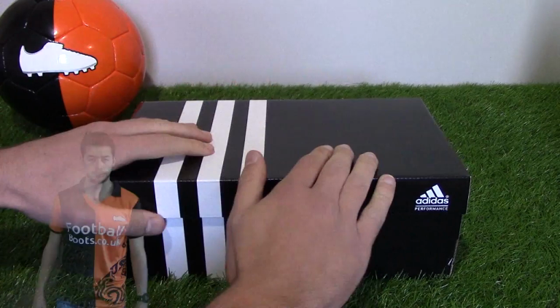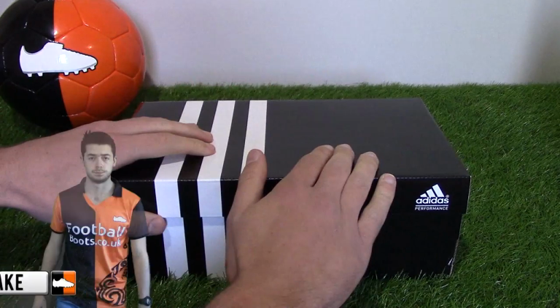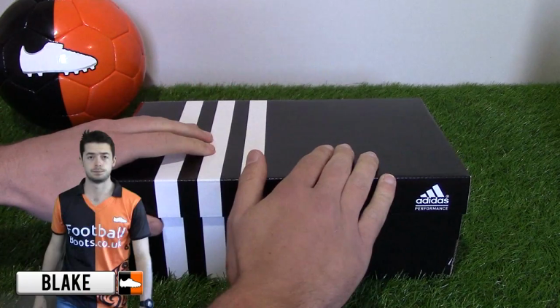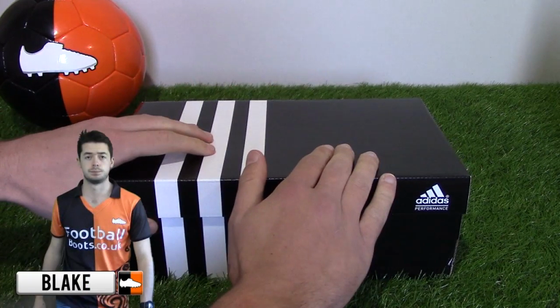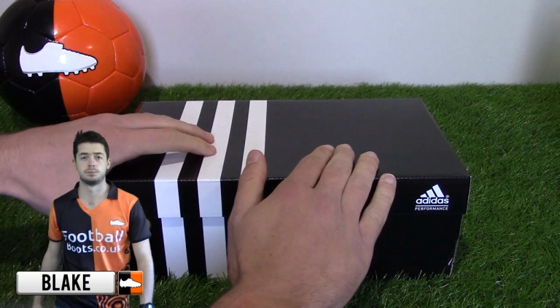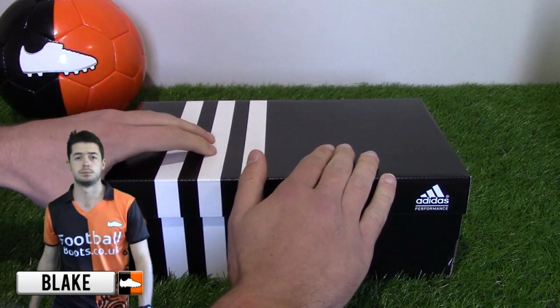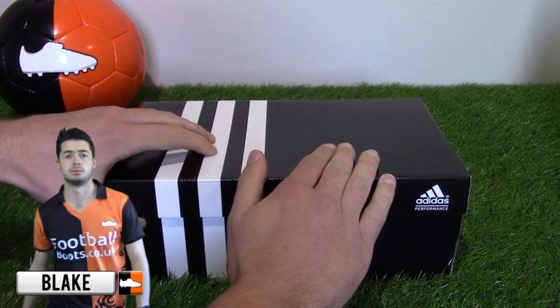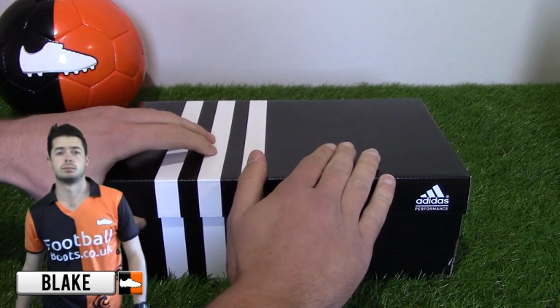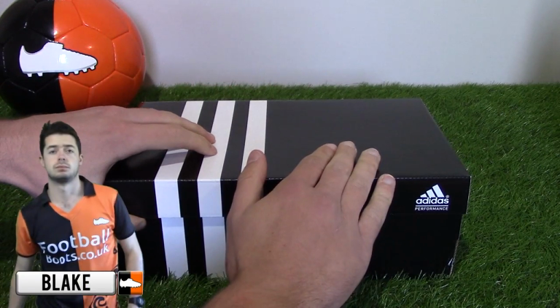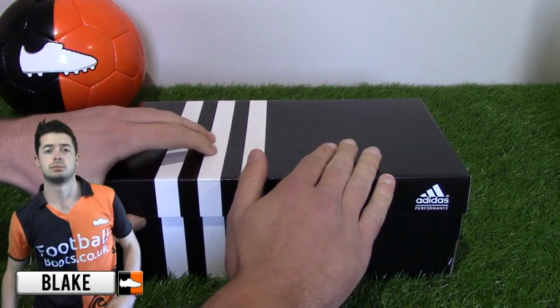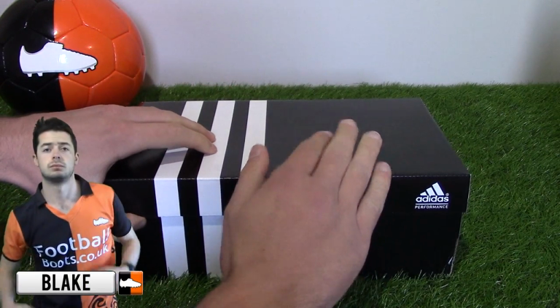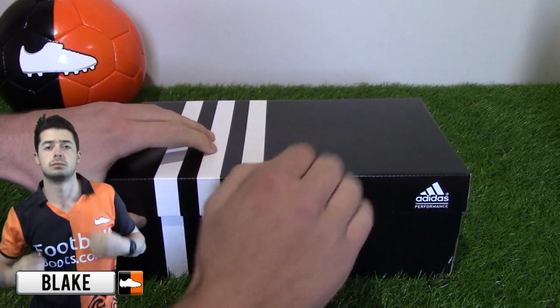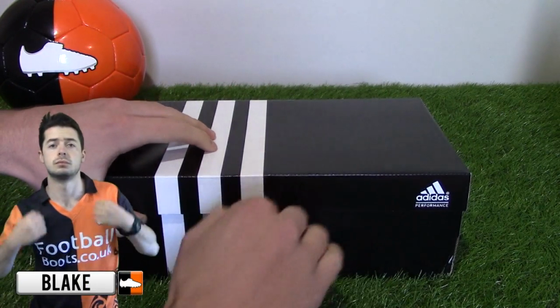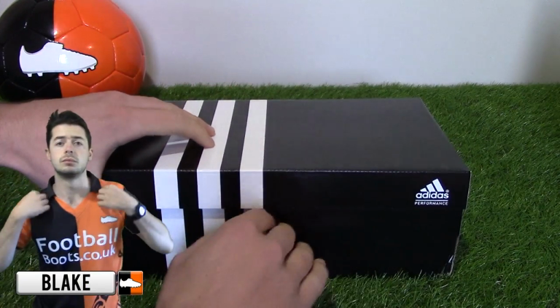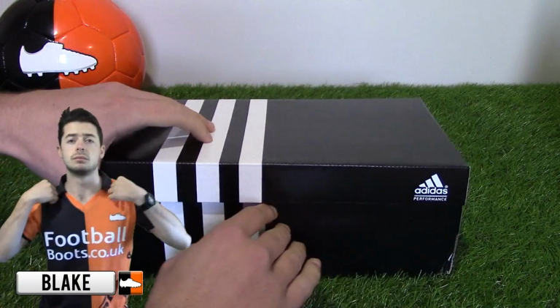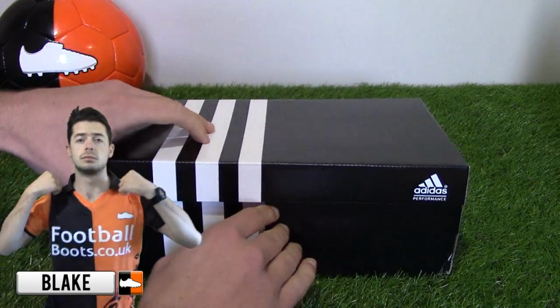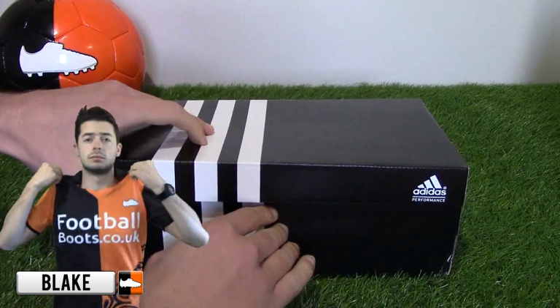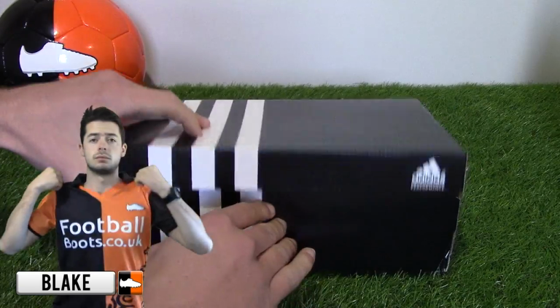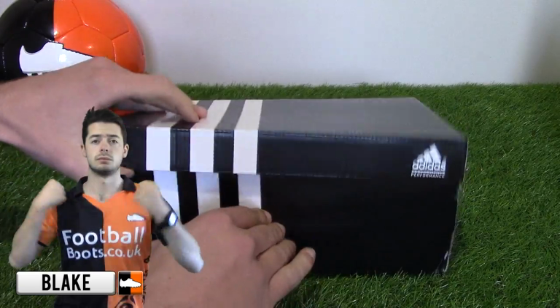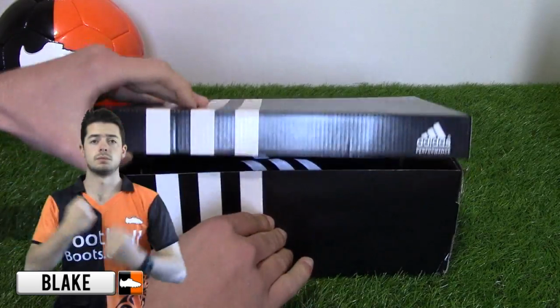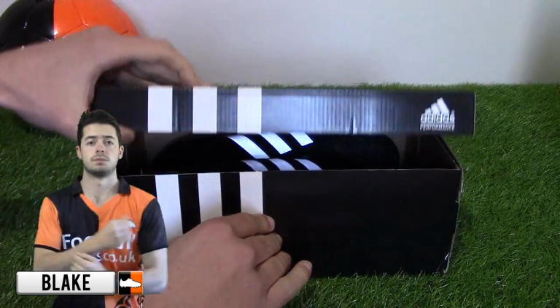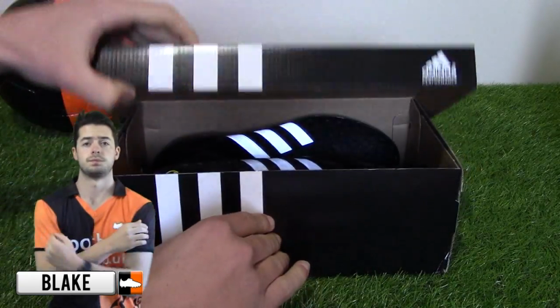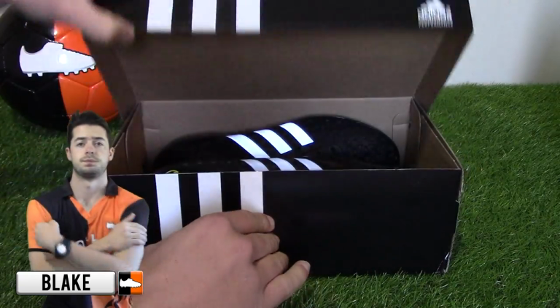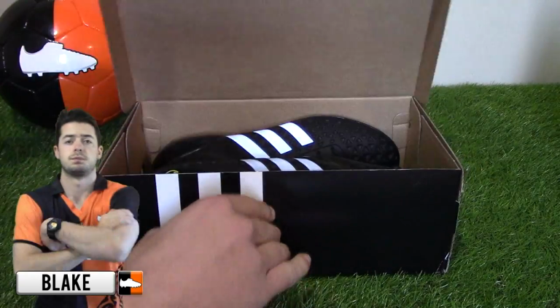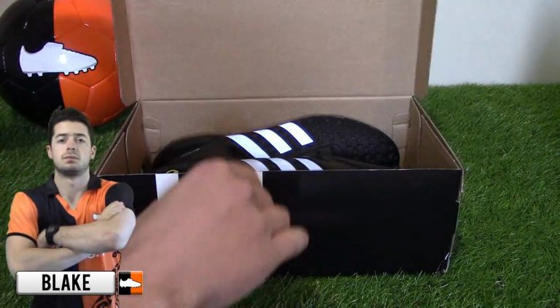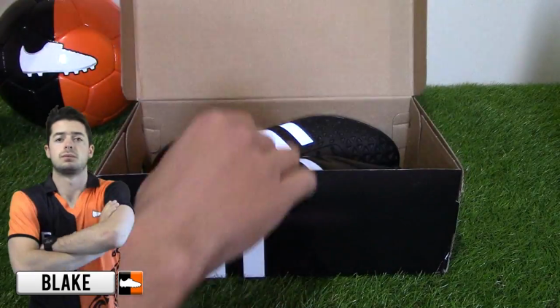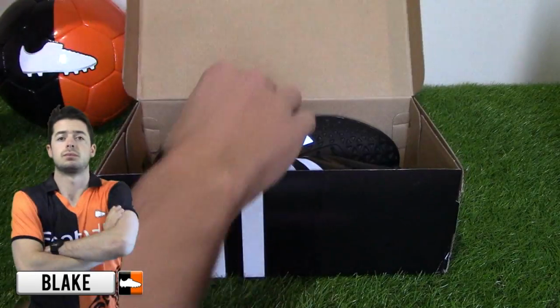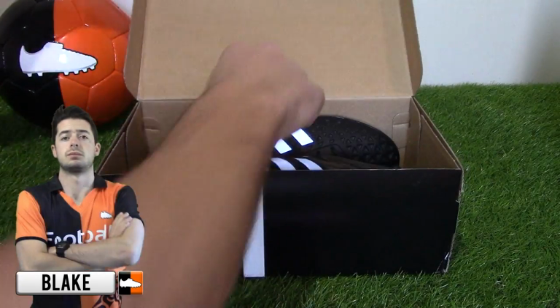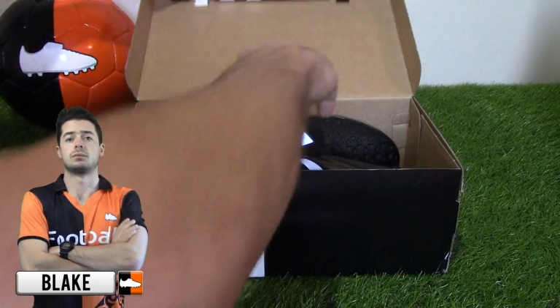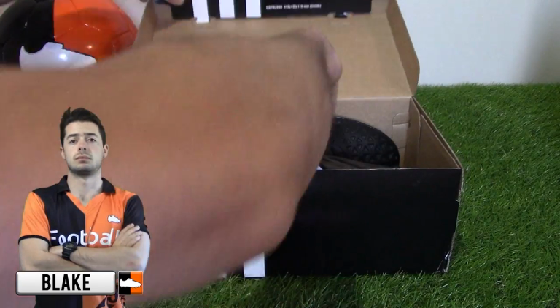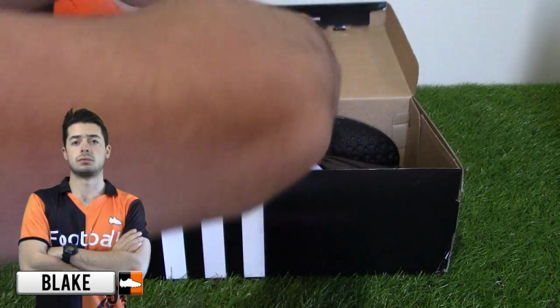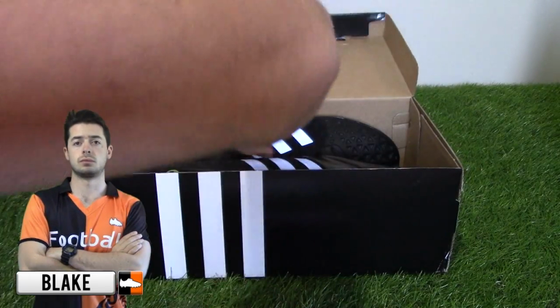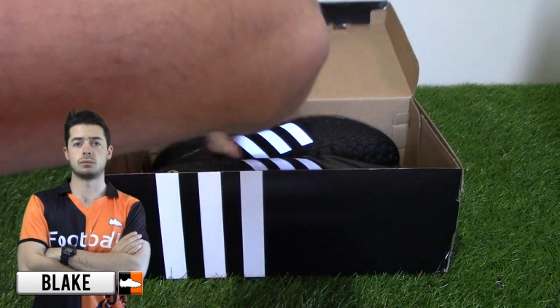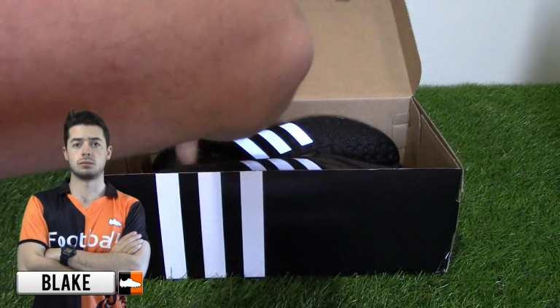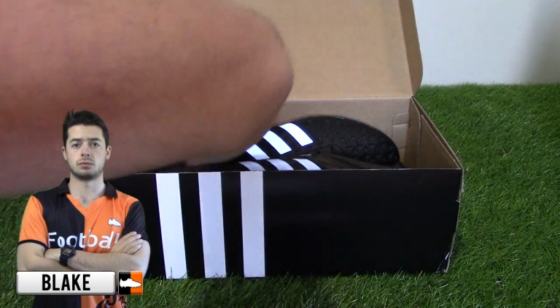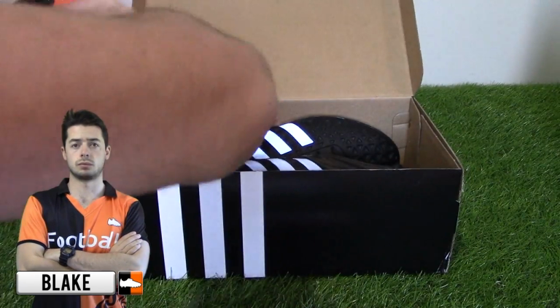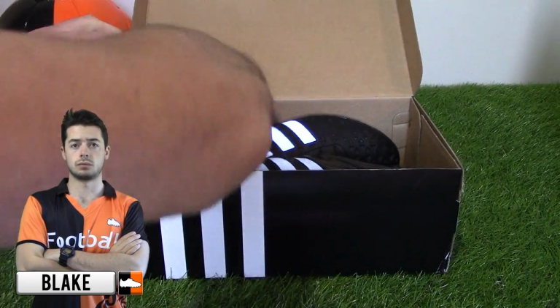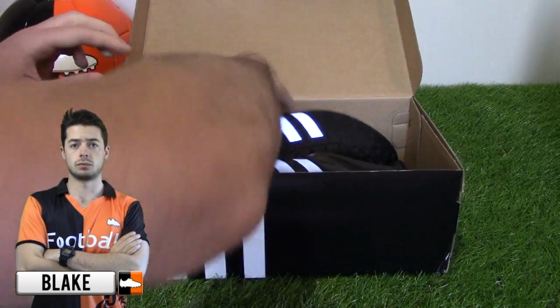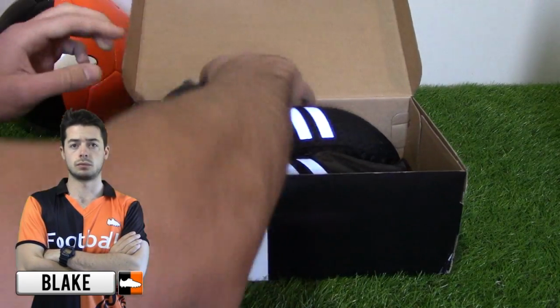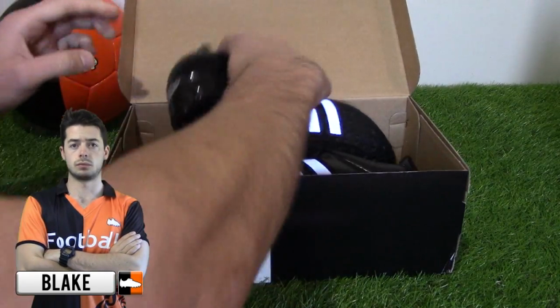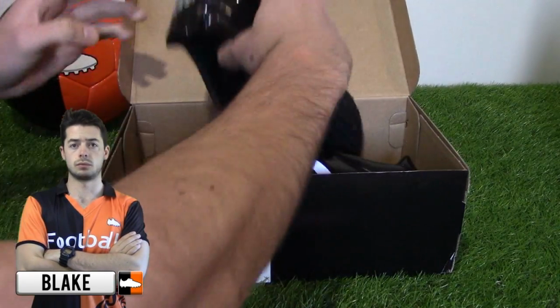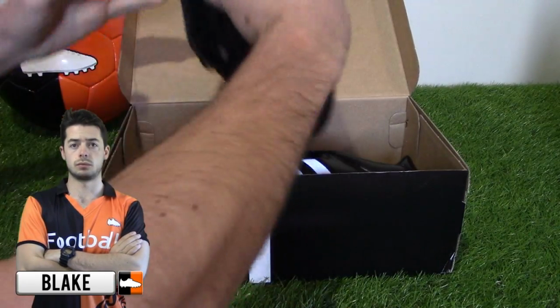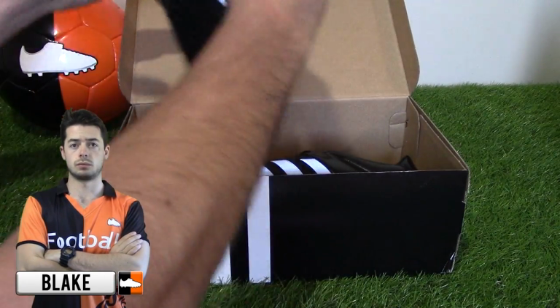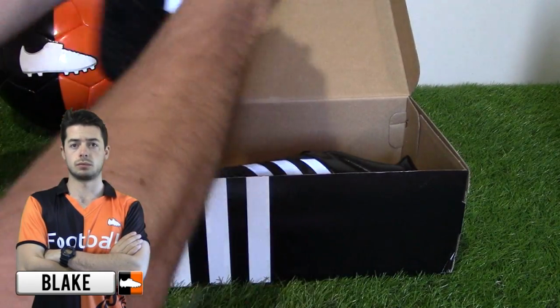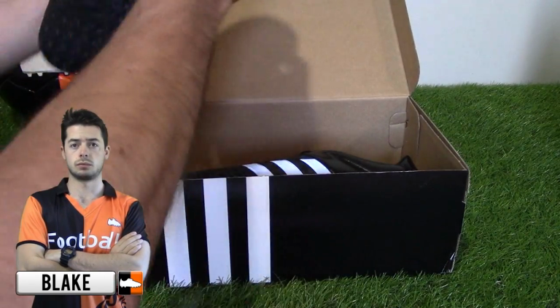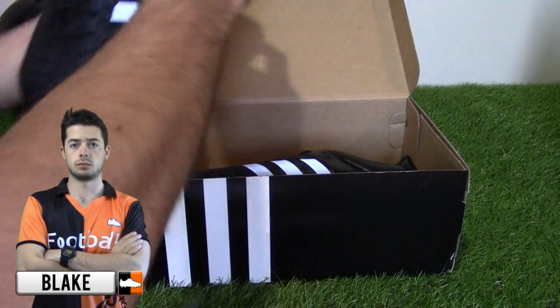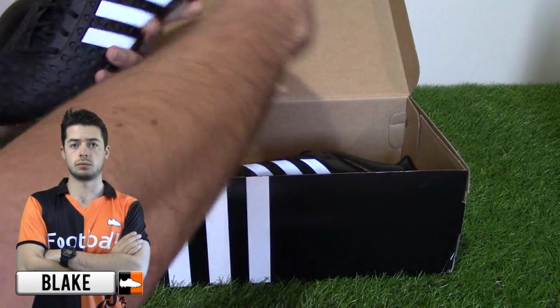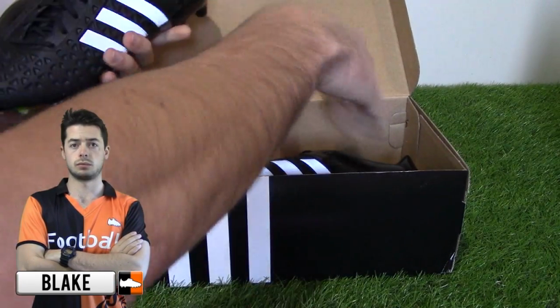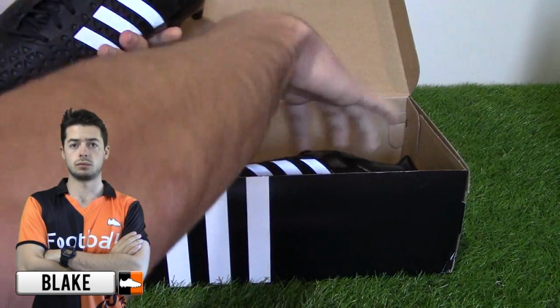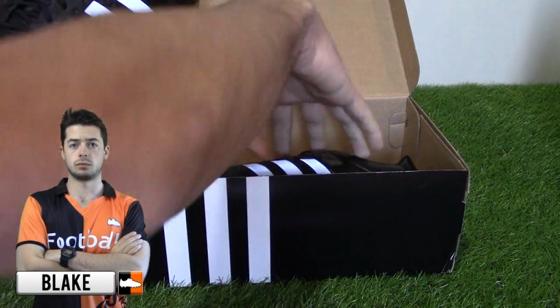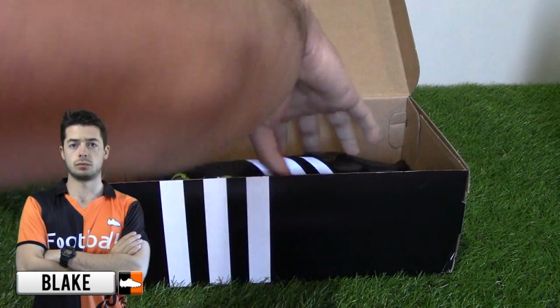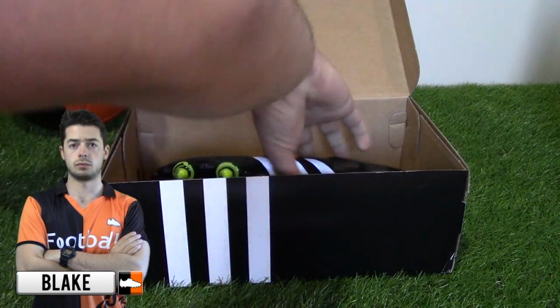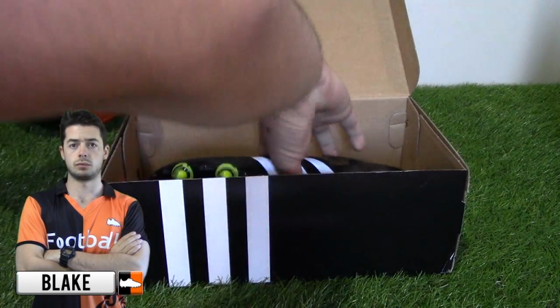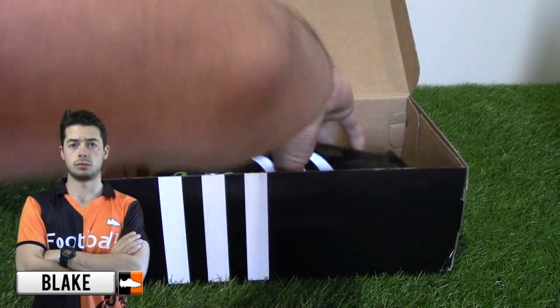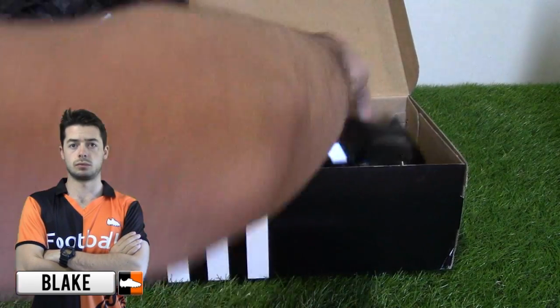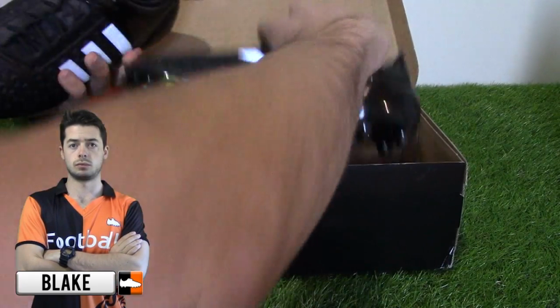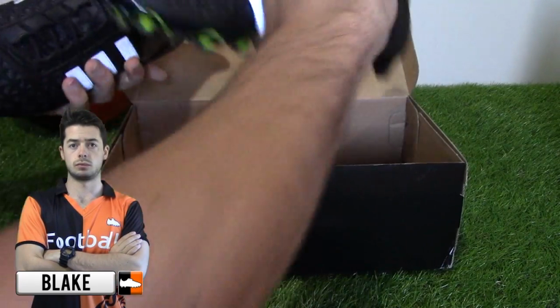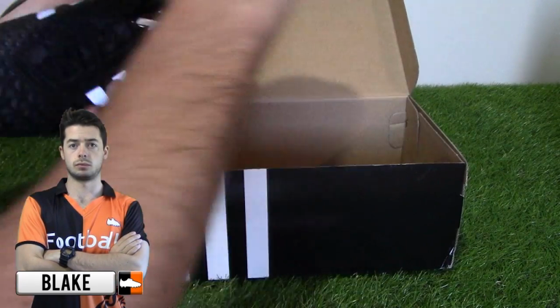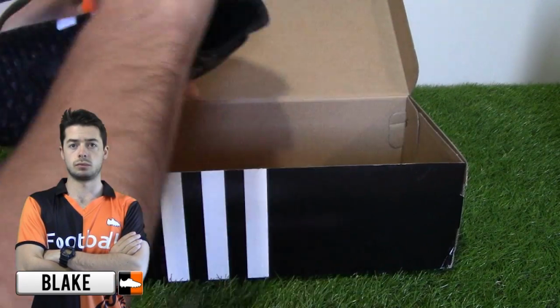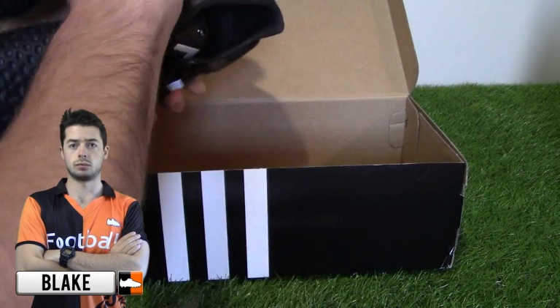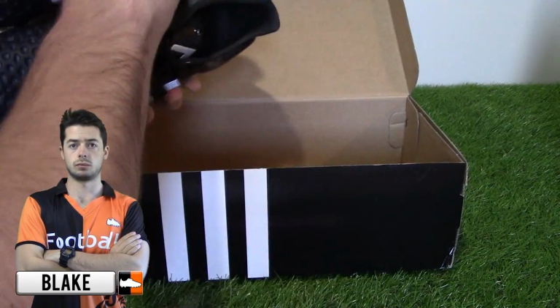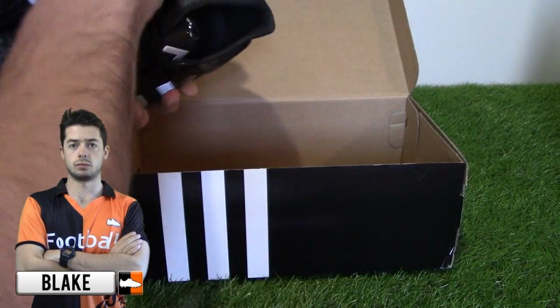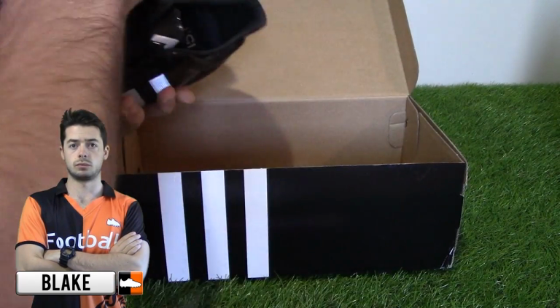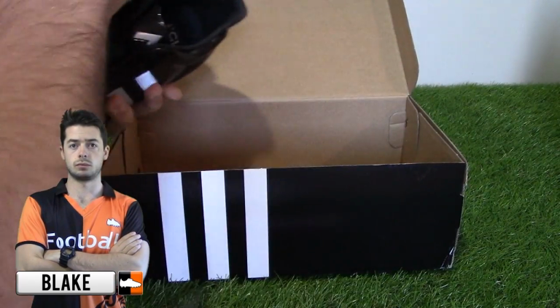Hi, this is Black from Footballboots.co.uk and today we're unboxing the brand new Blackout Ace 15.1 Football Boot by Adidas Football.